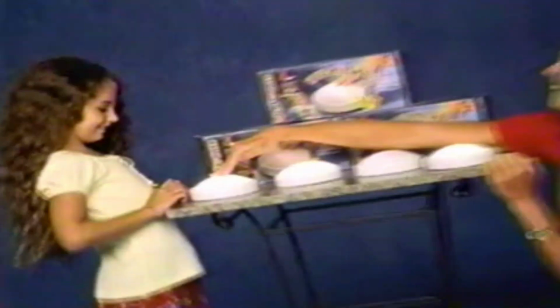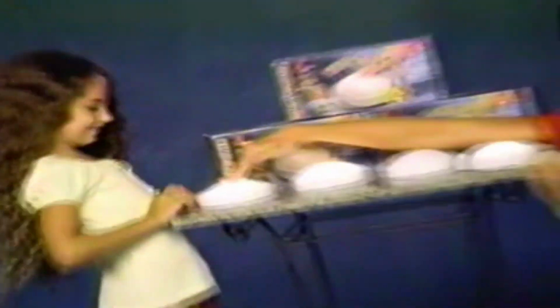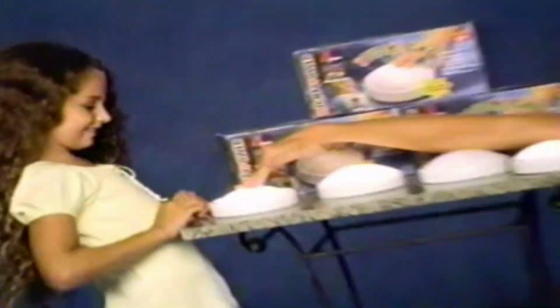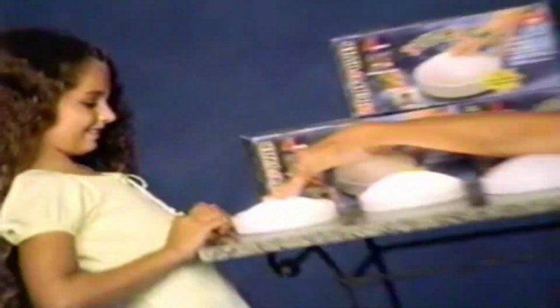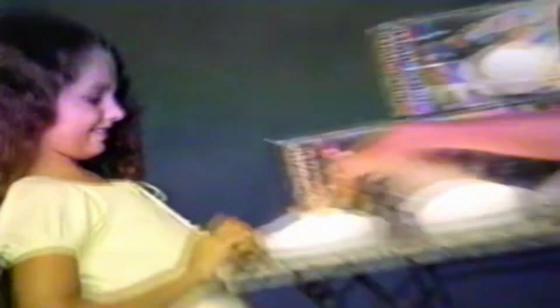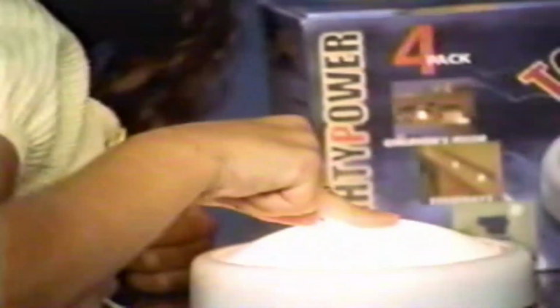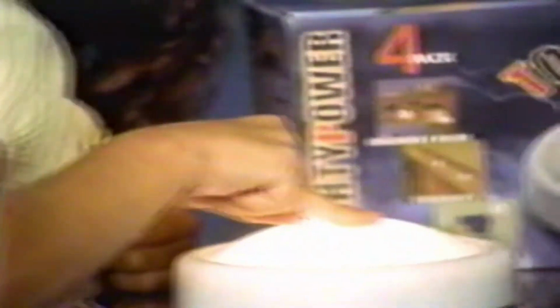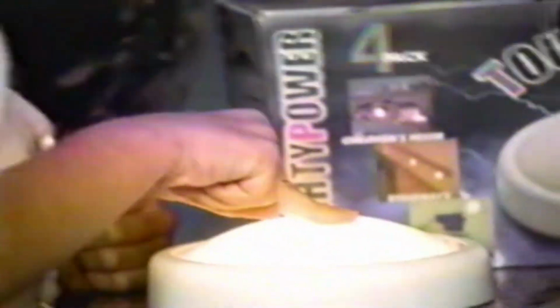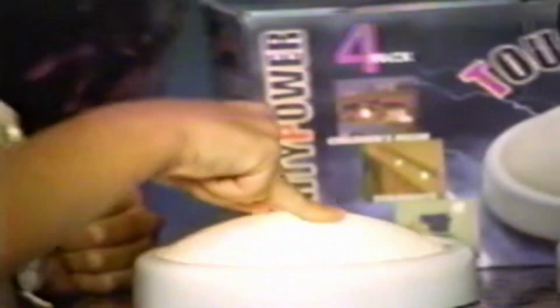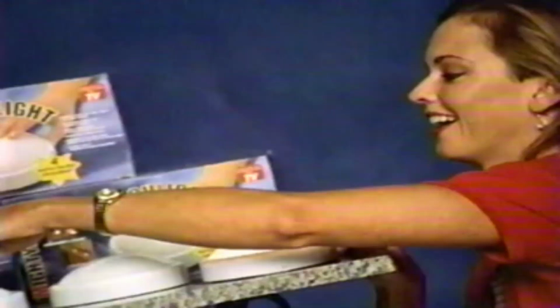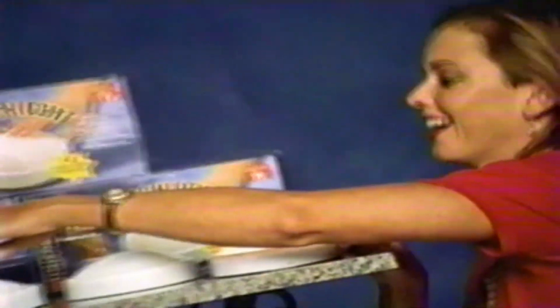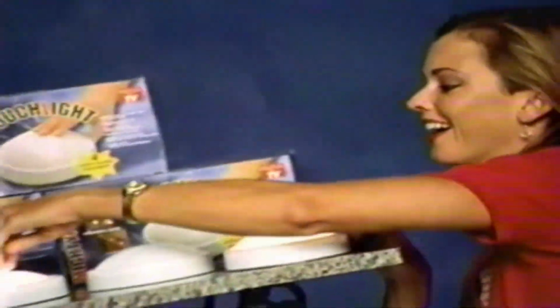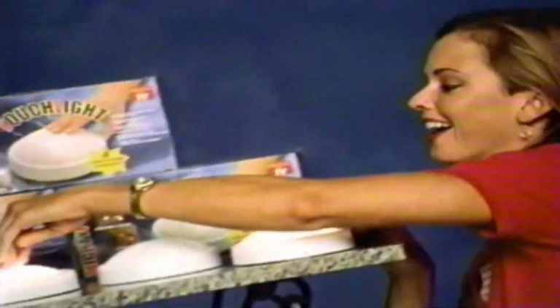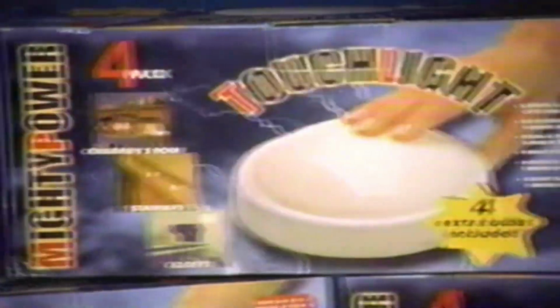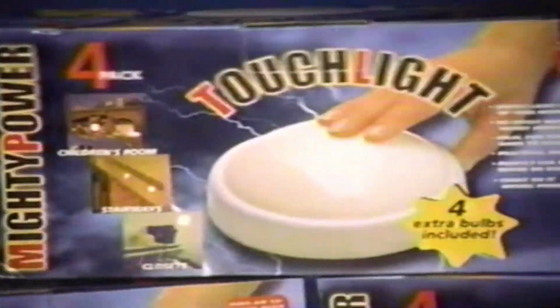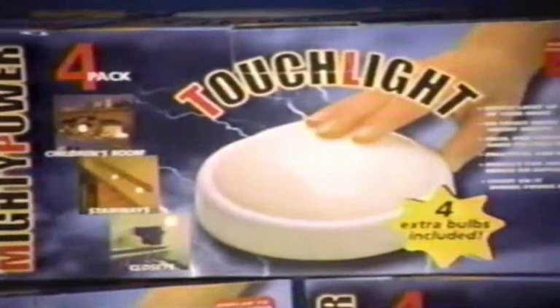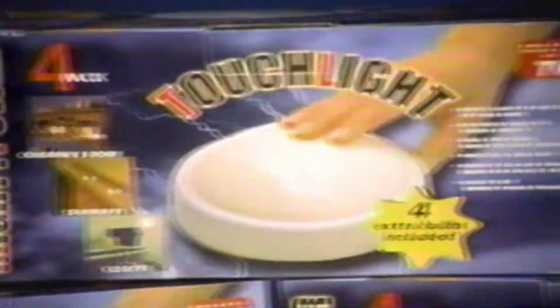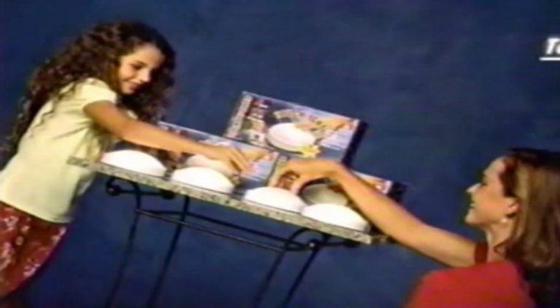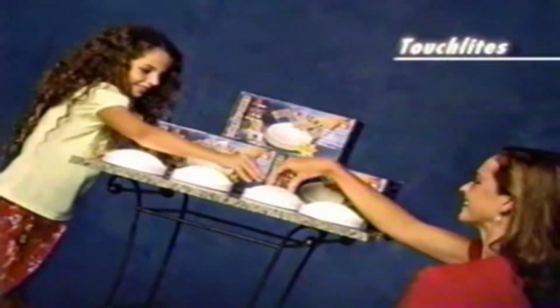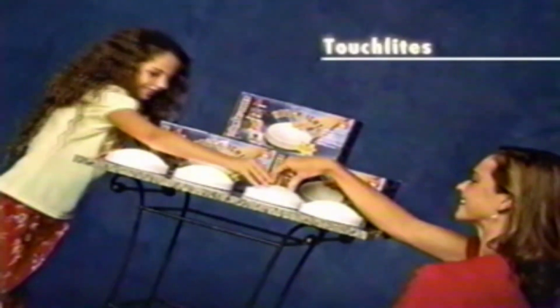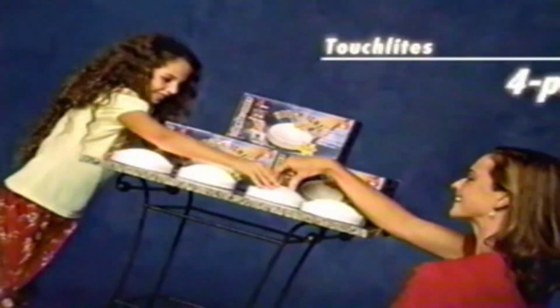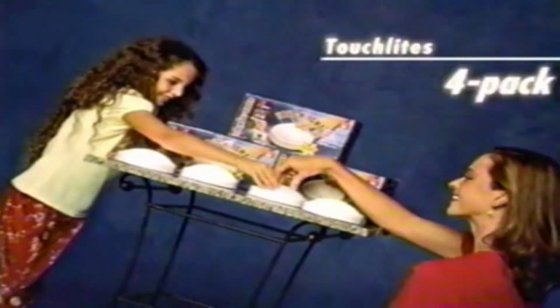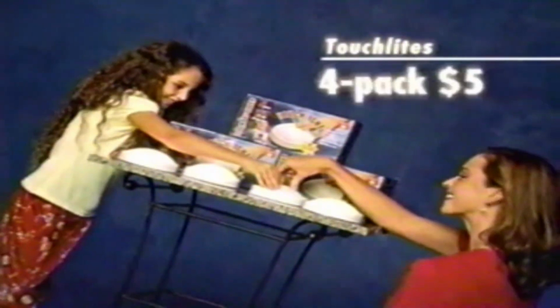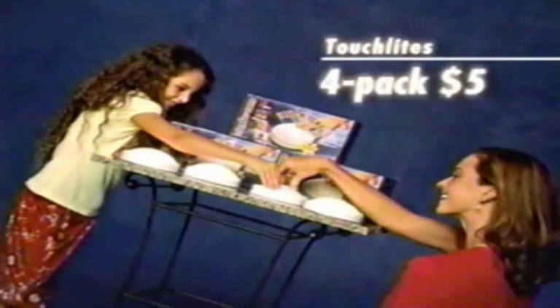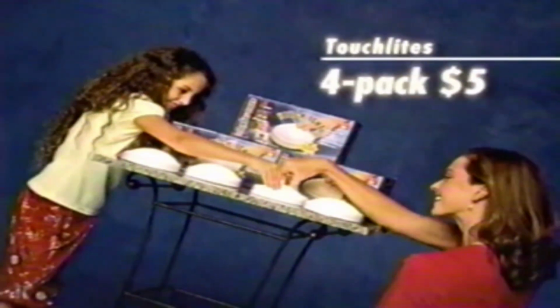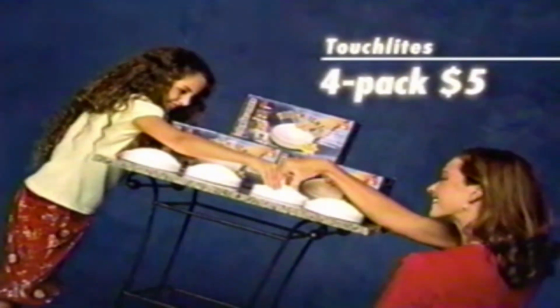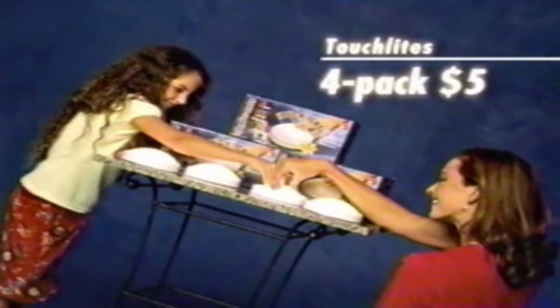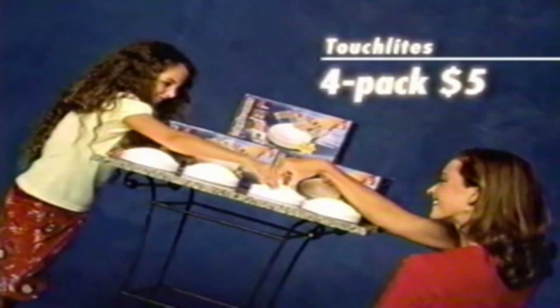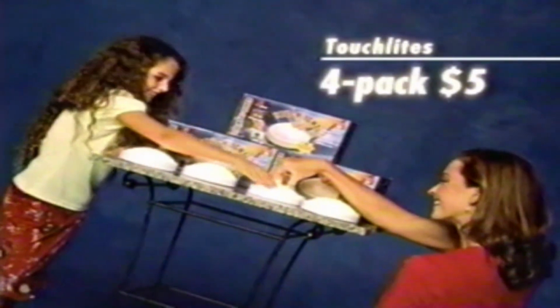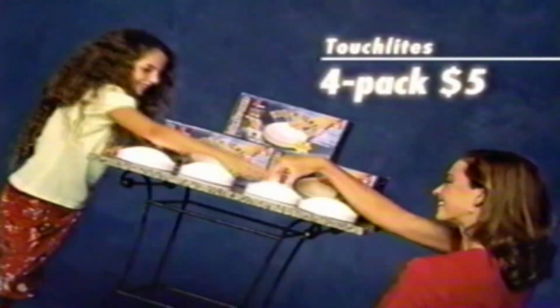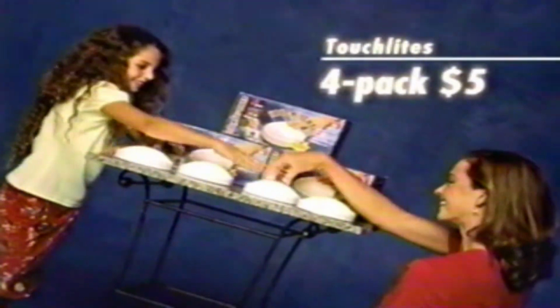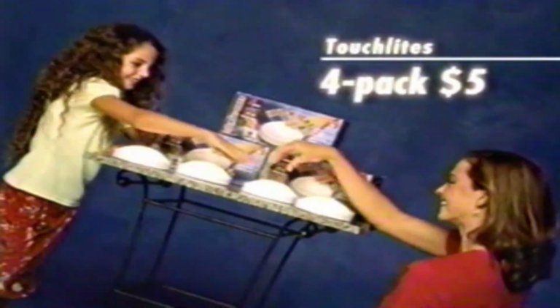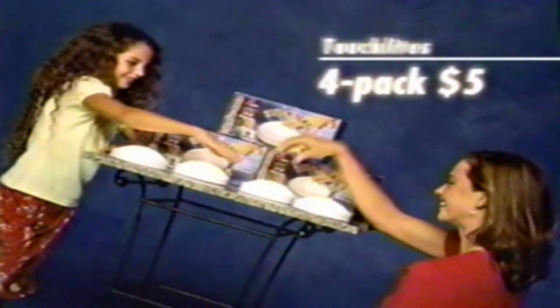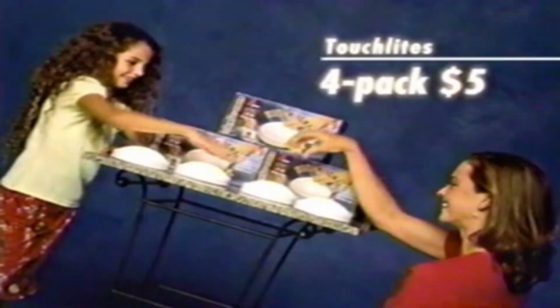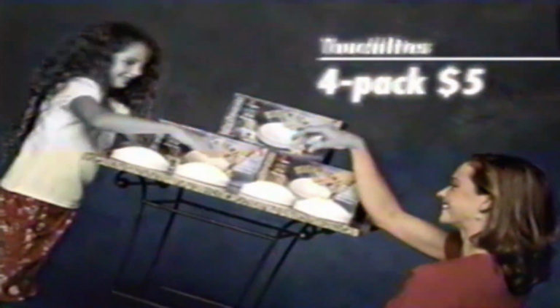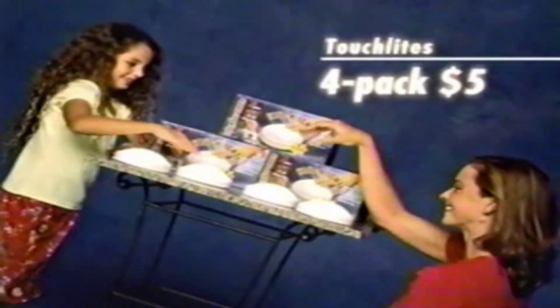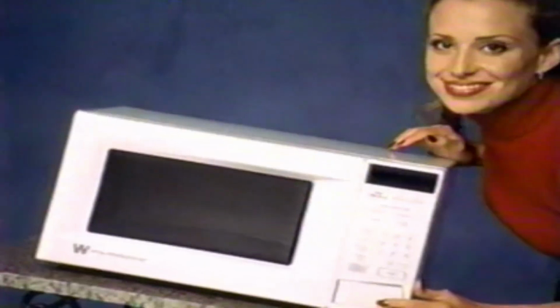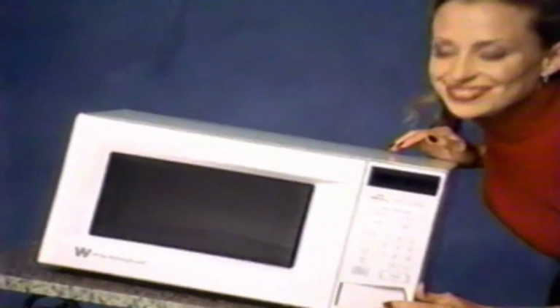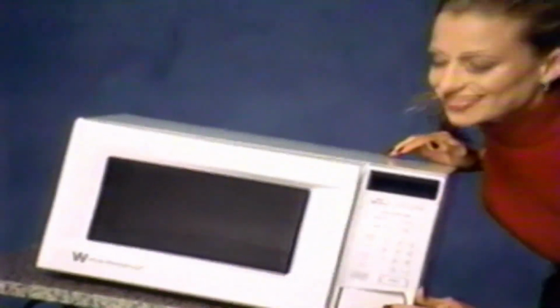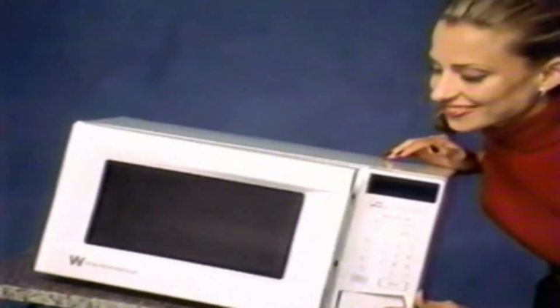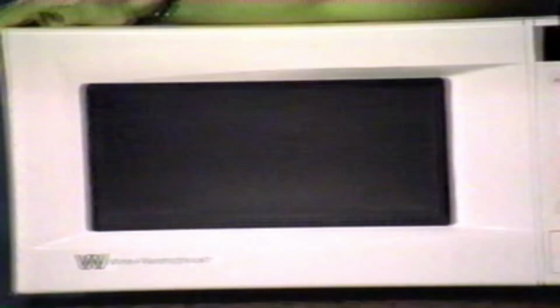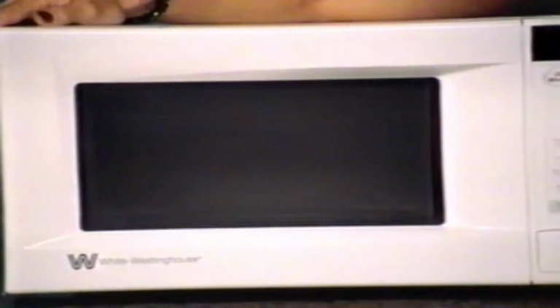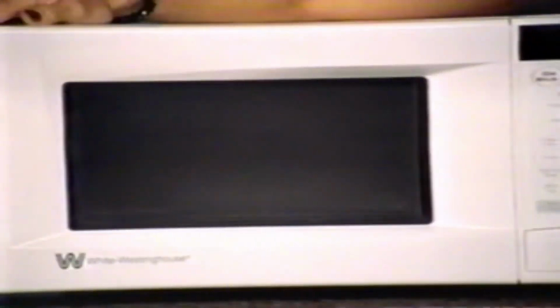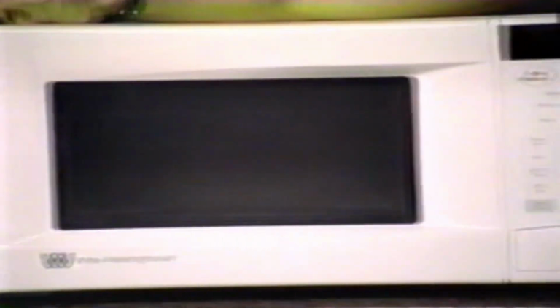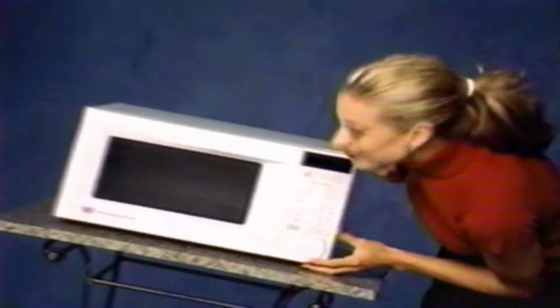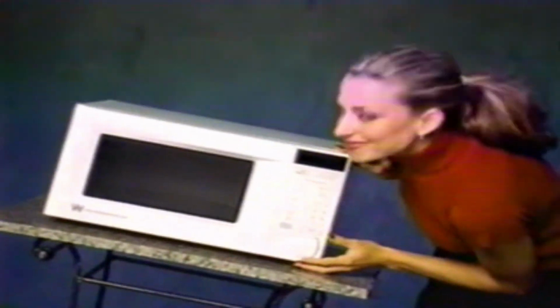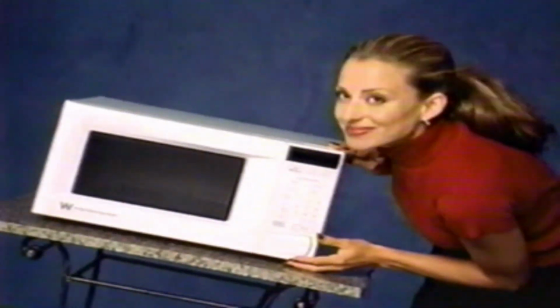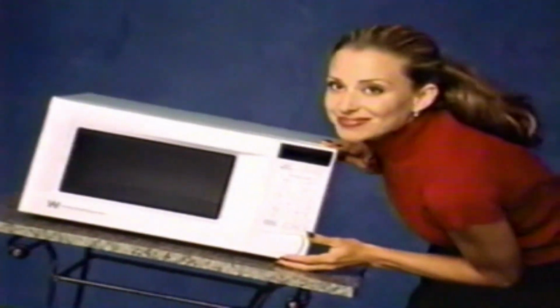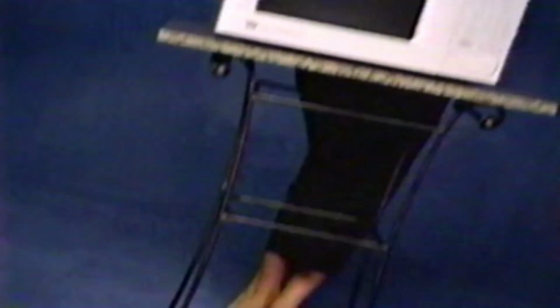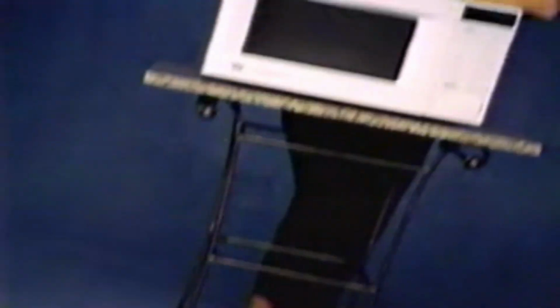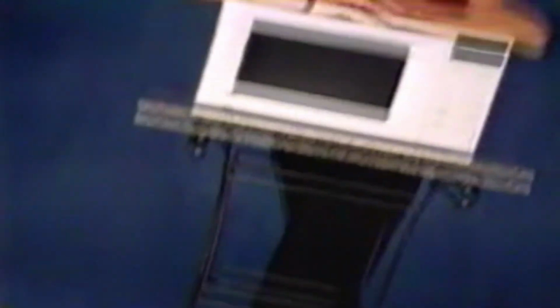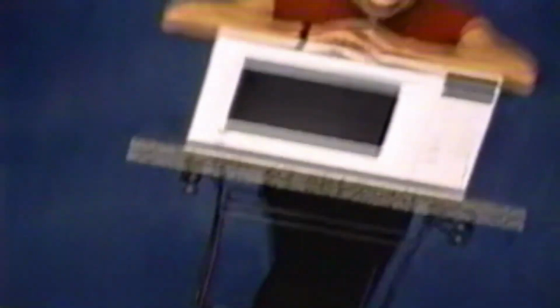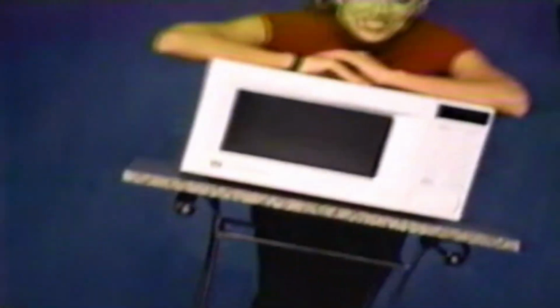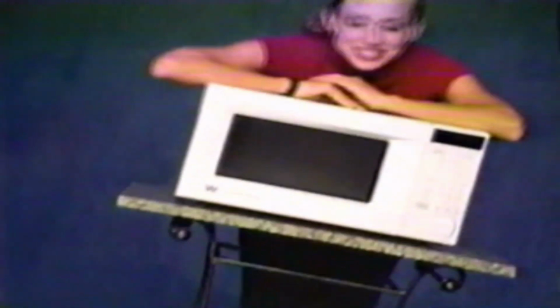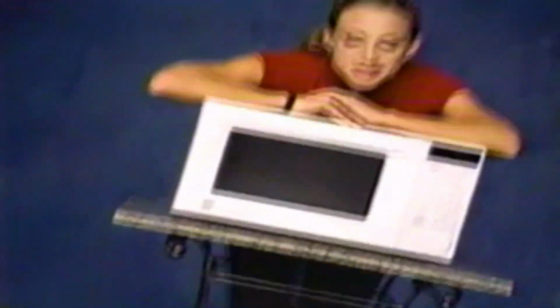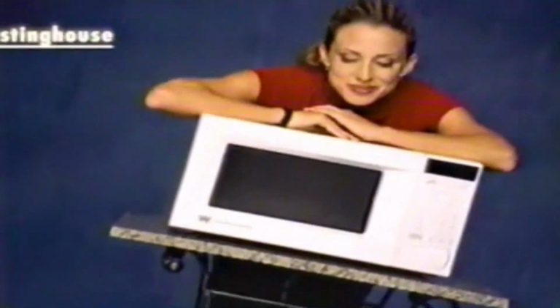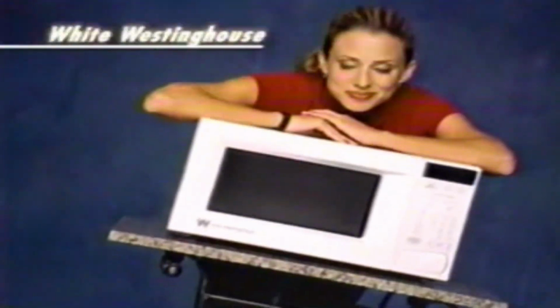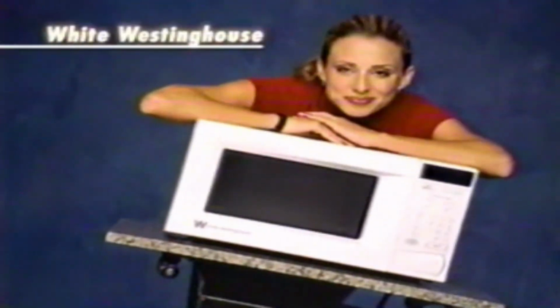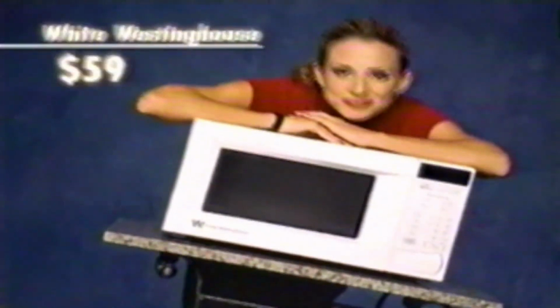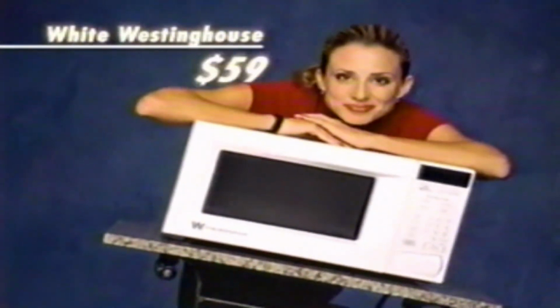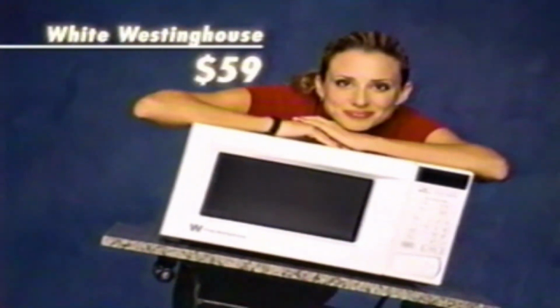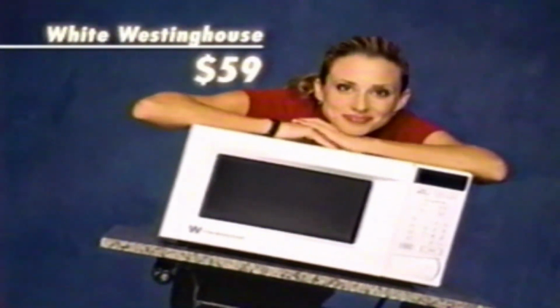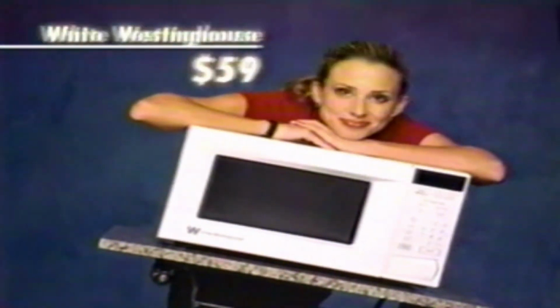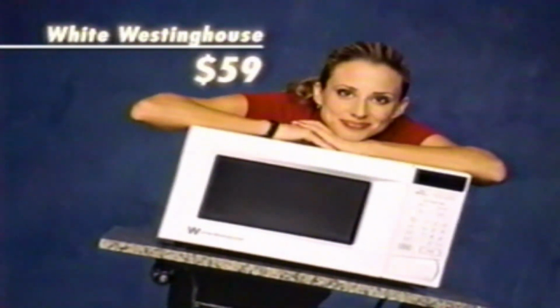Add life where you need it with this four-pack of touchlights, just $5. This 700-watt White Westinghouse microwave is $59.